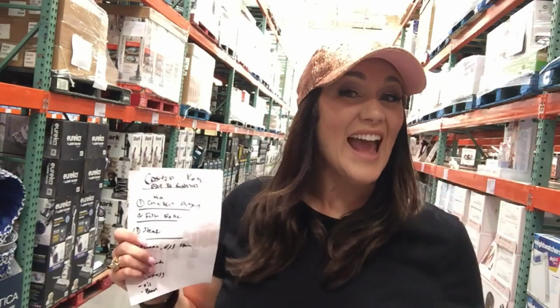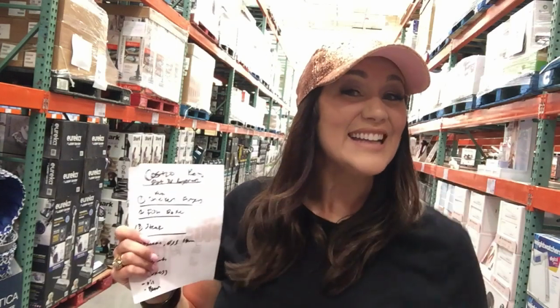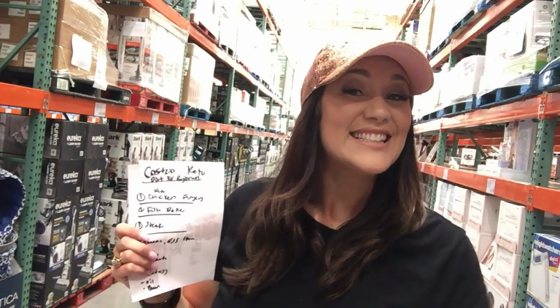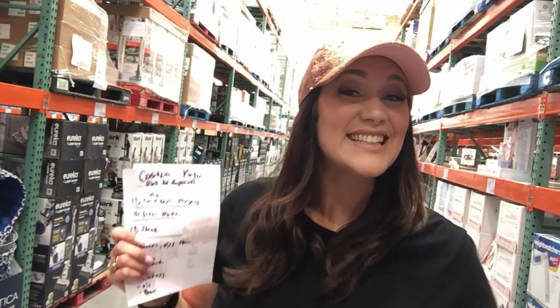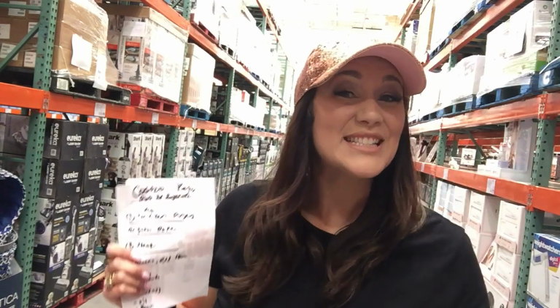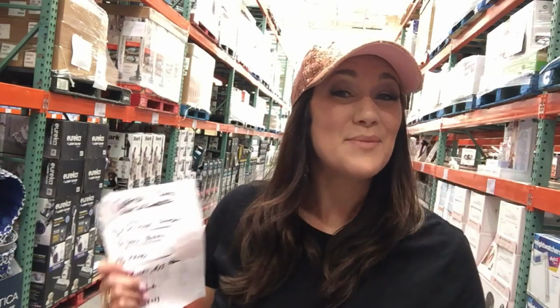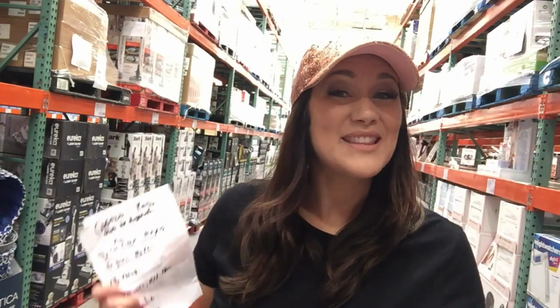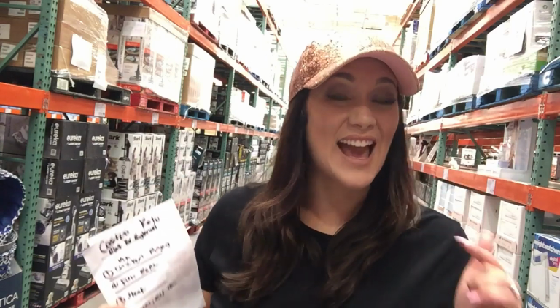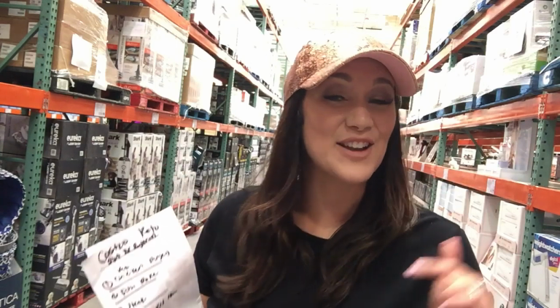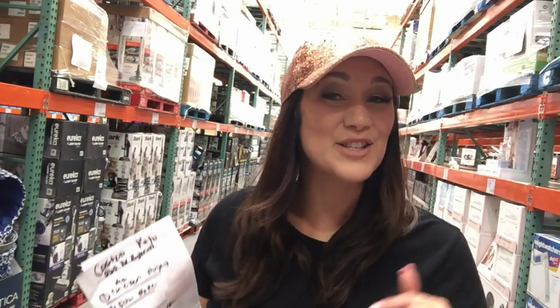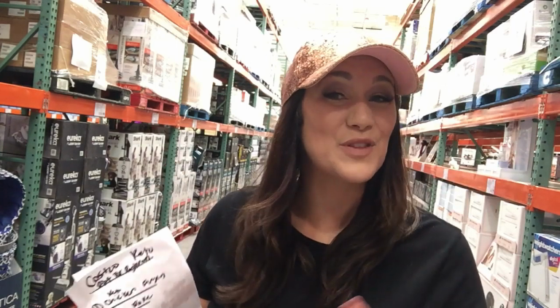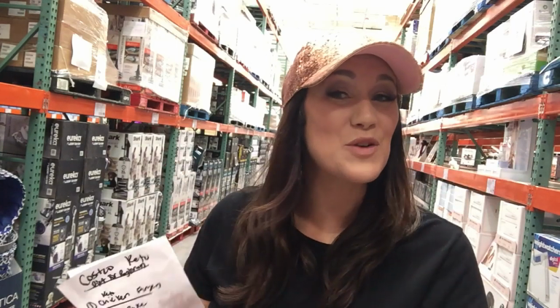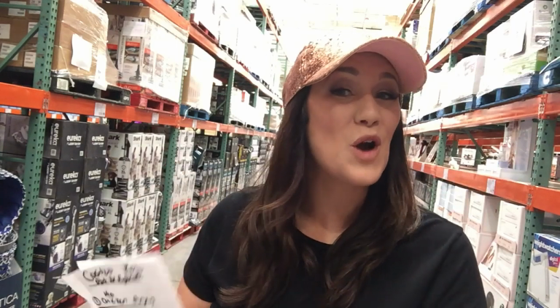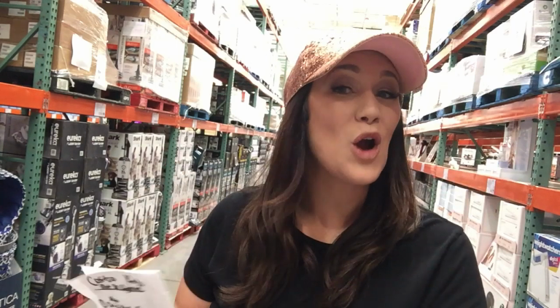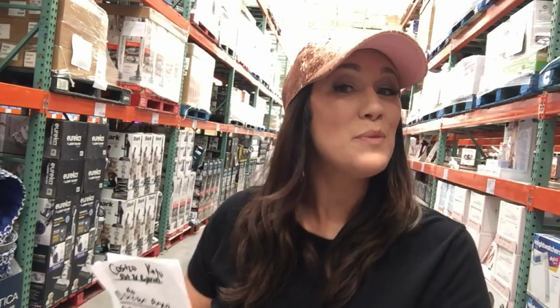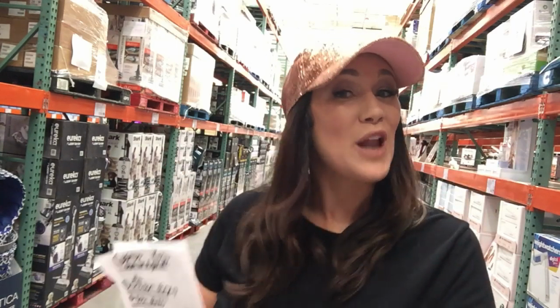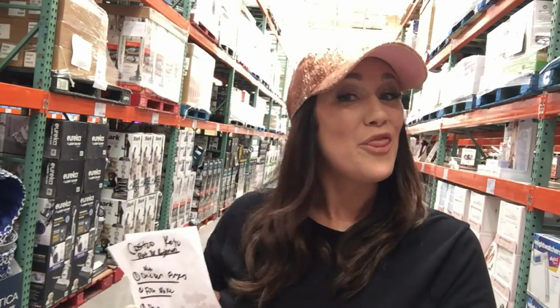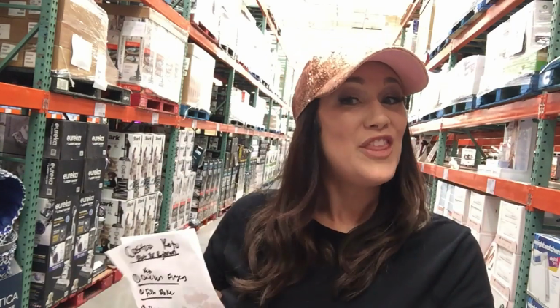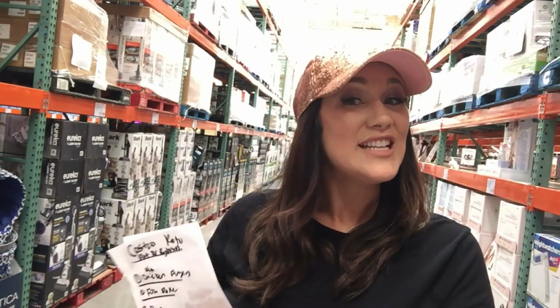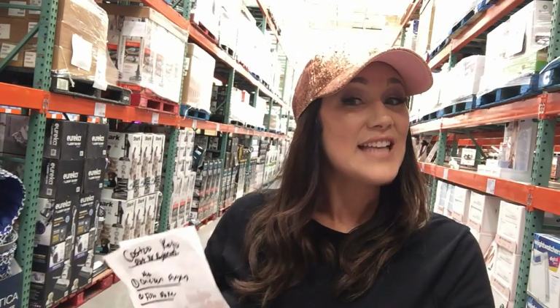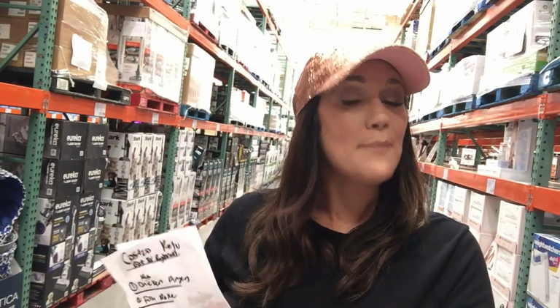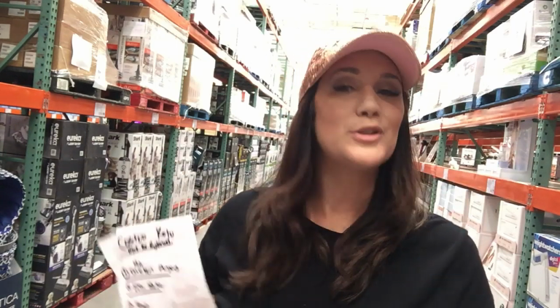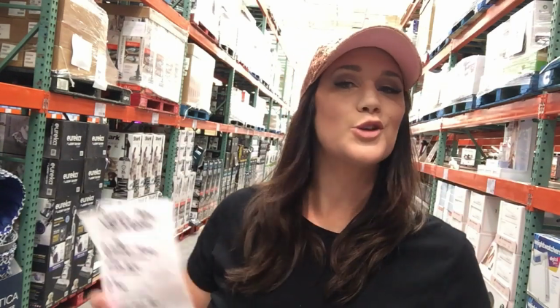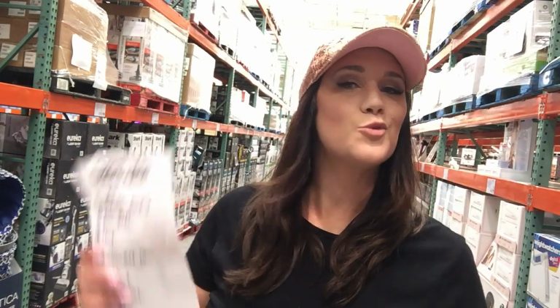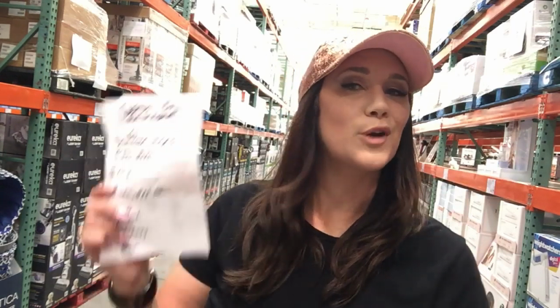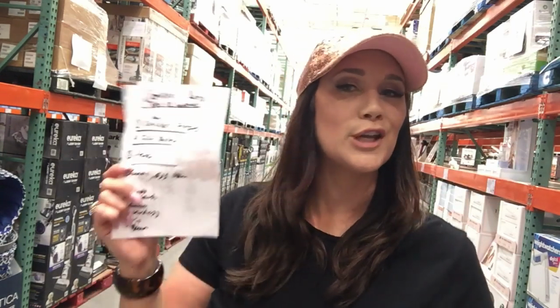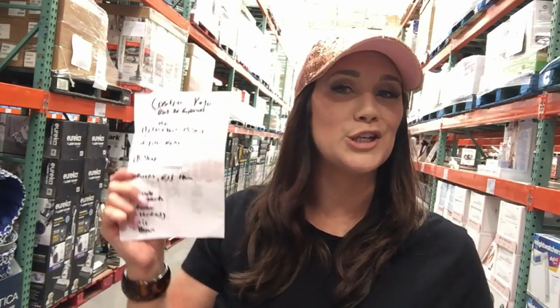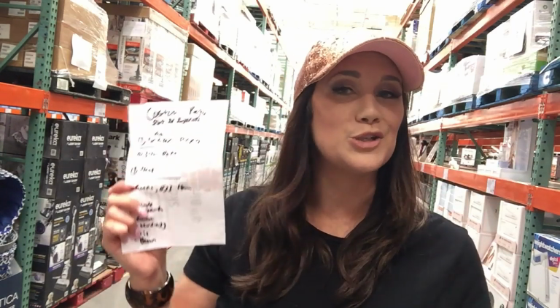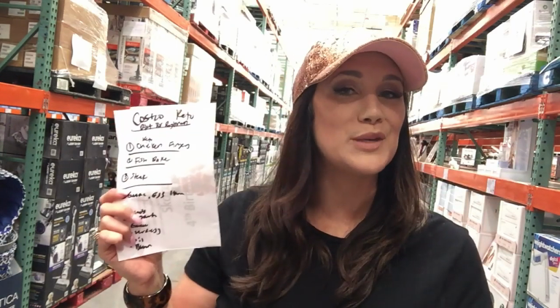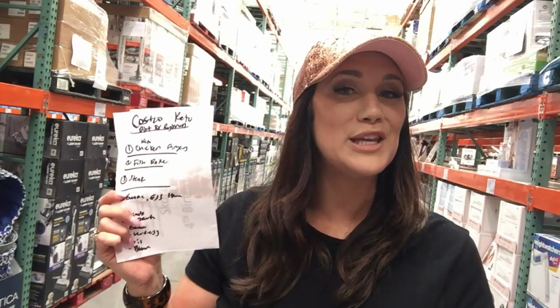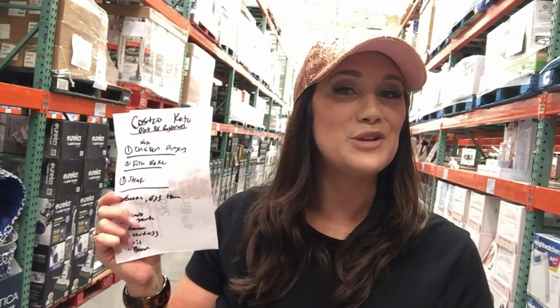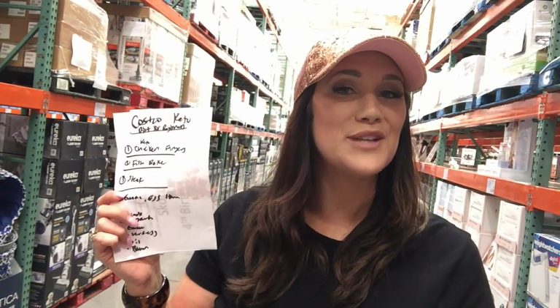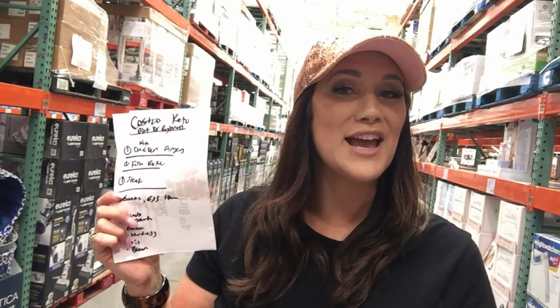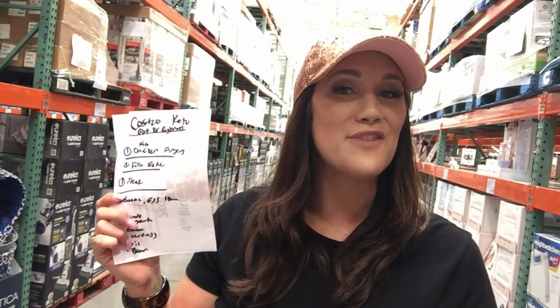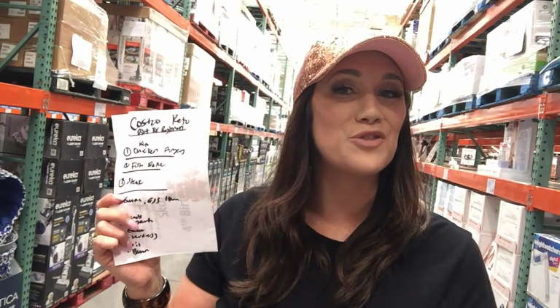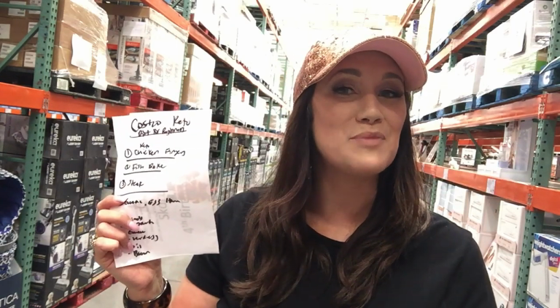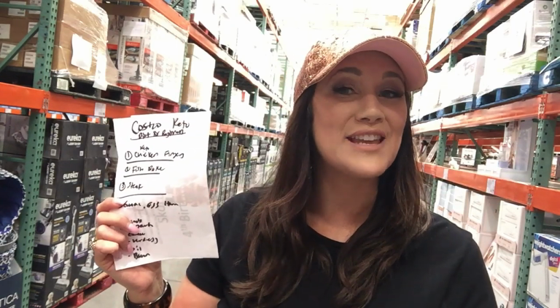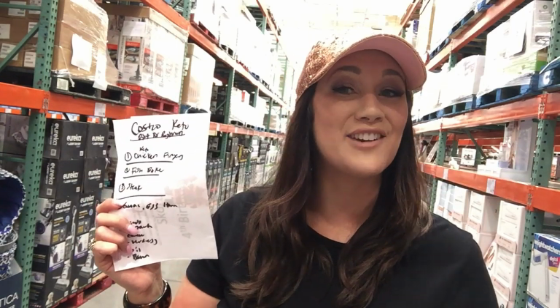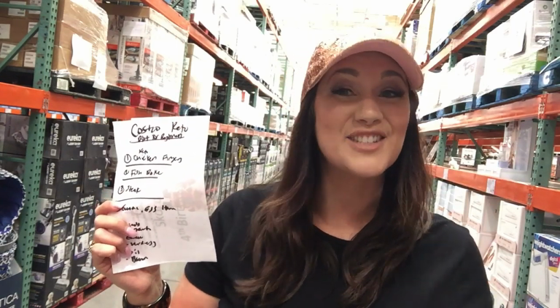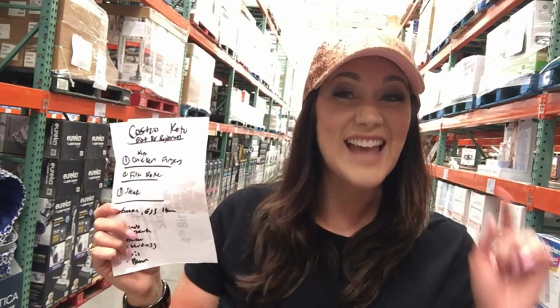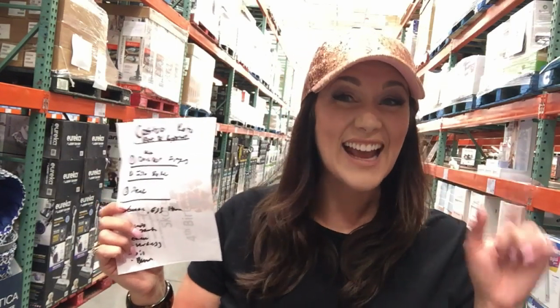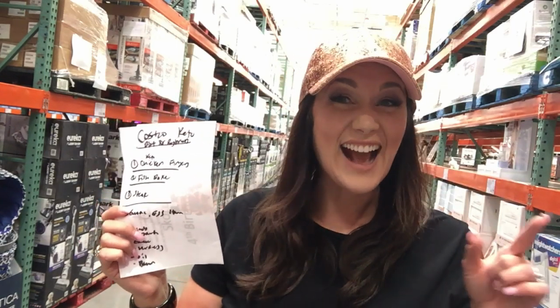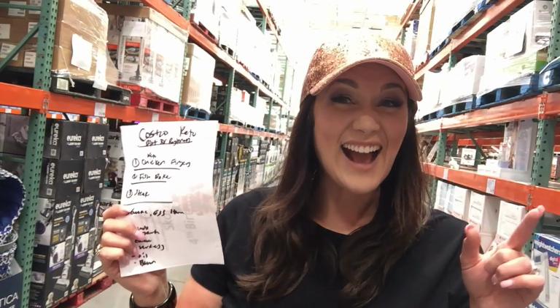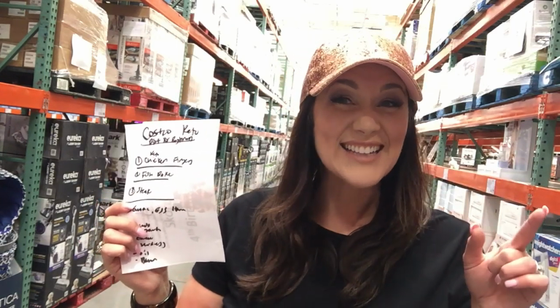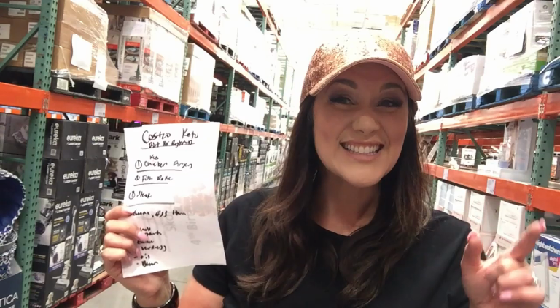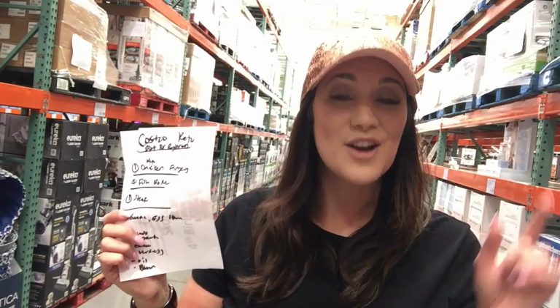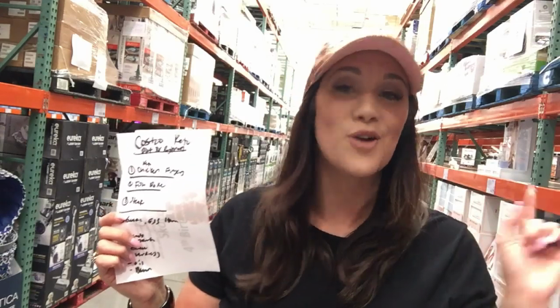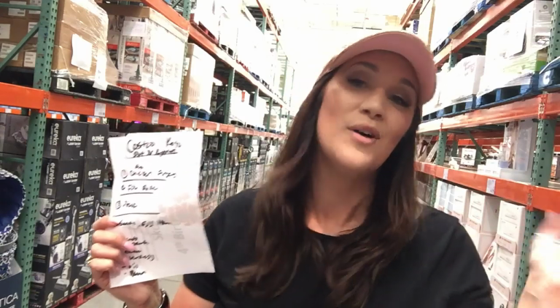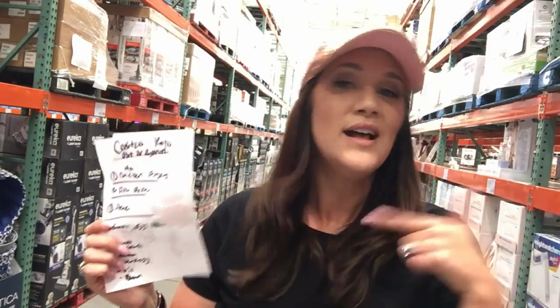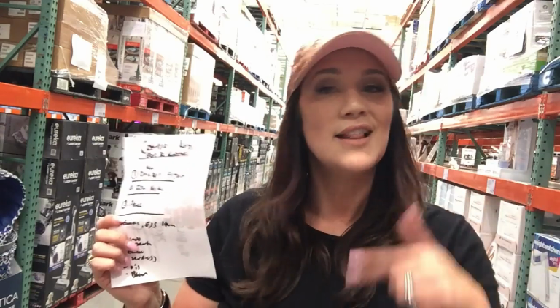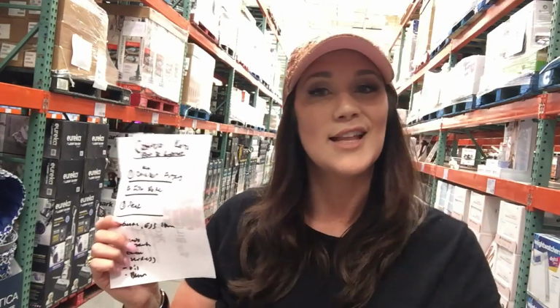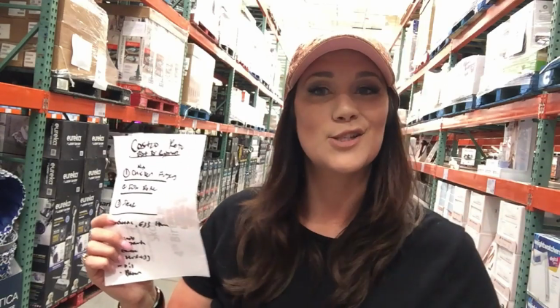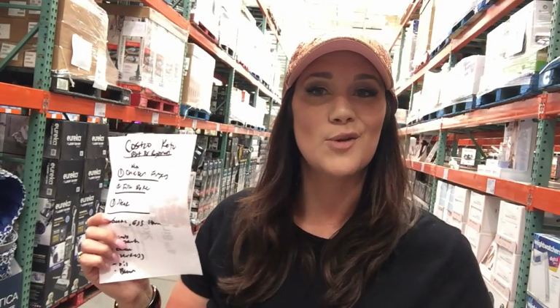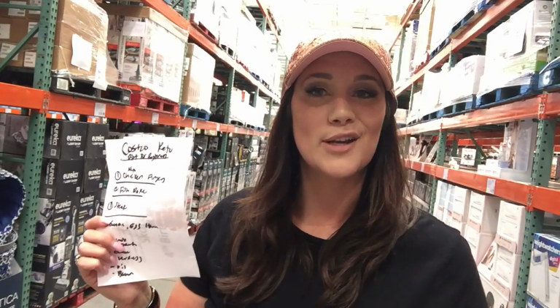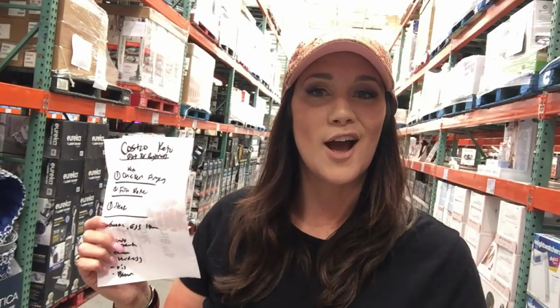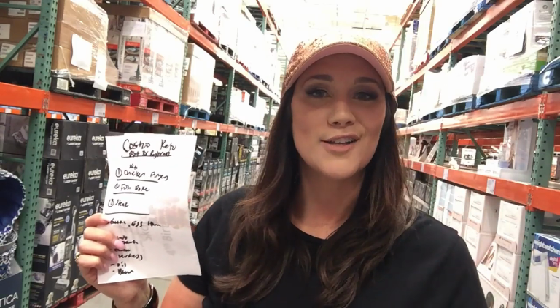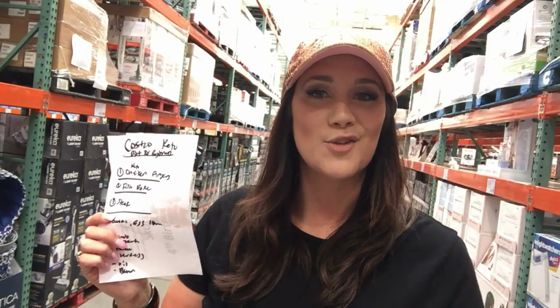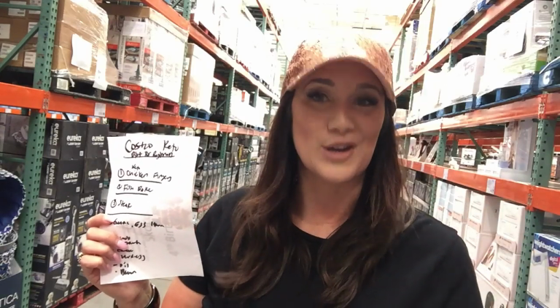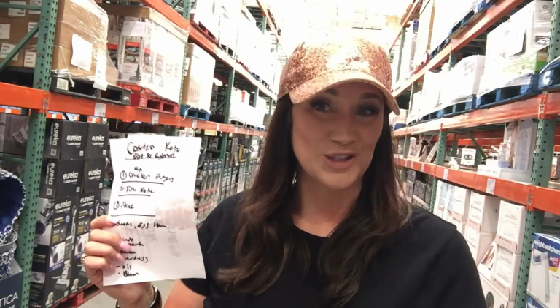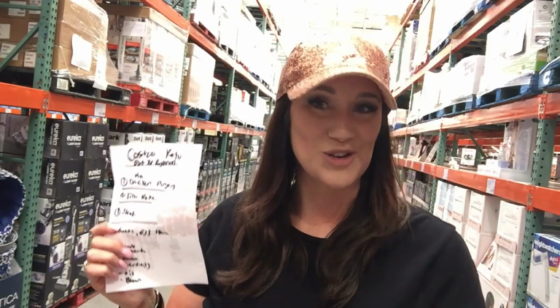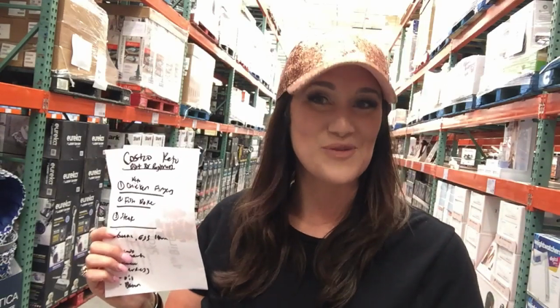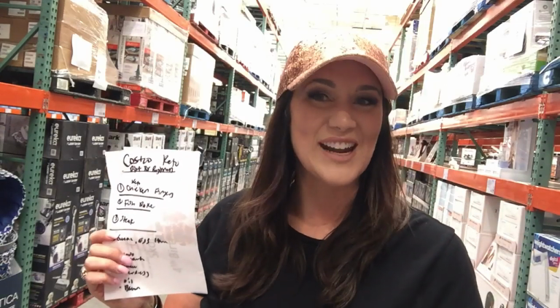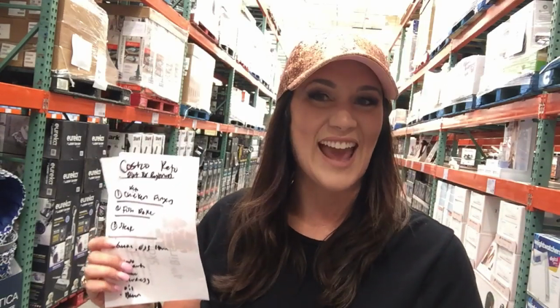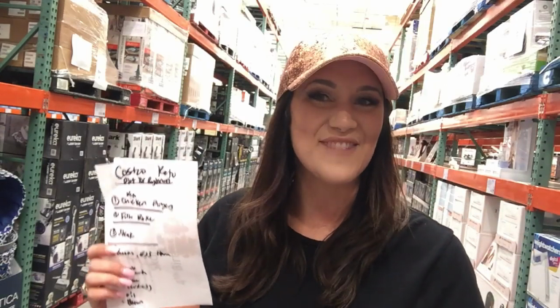Hey, it's Elizabeth, Countess of Low Carb, and on this episode we're going to do Keto Diet for Beginners at Costco. Let's go into Costco and I'll show you what I get.